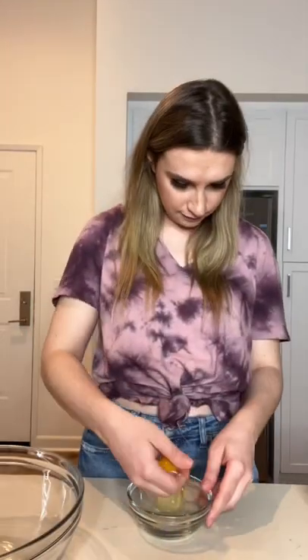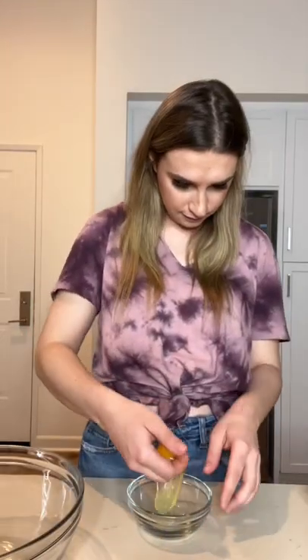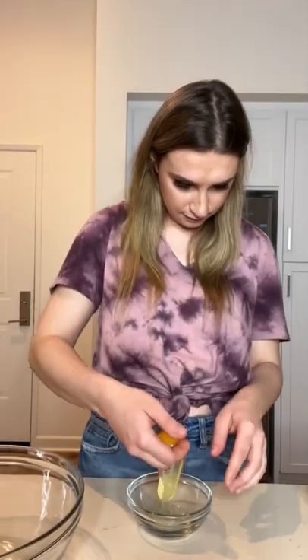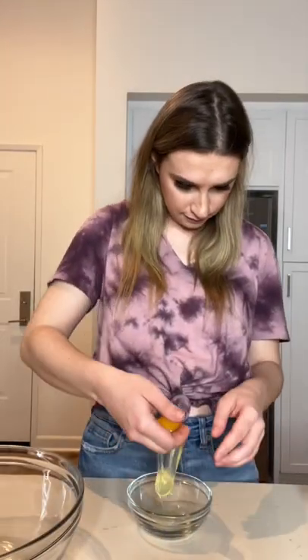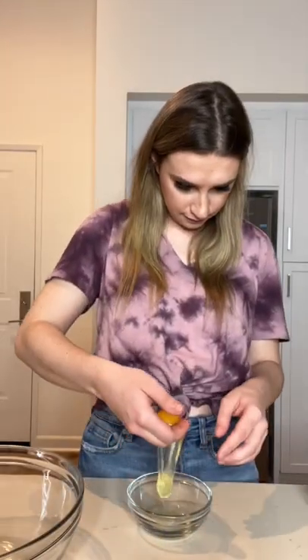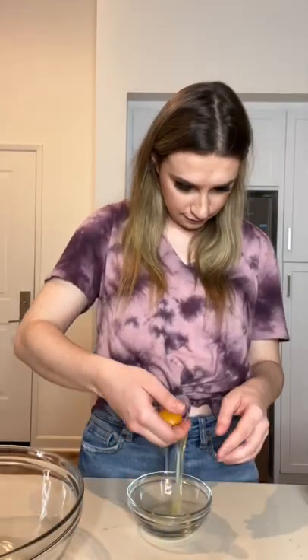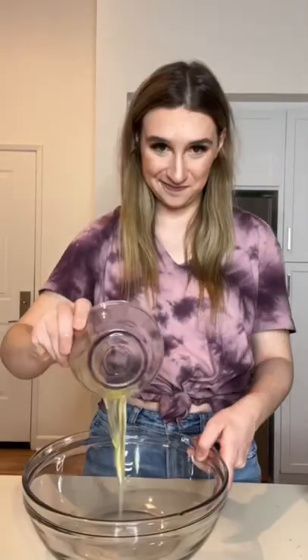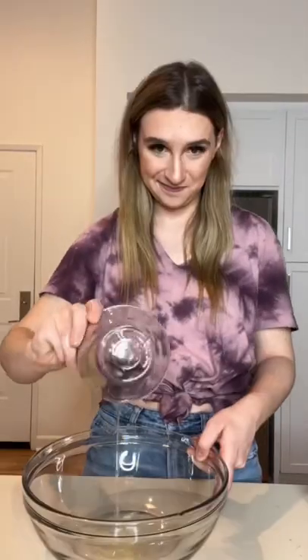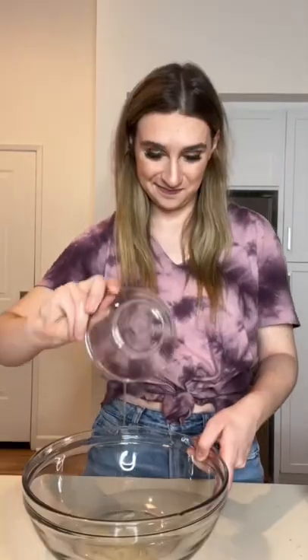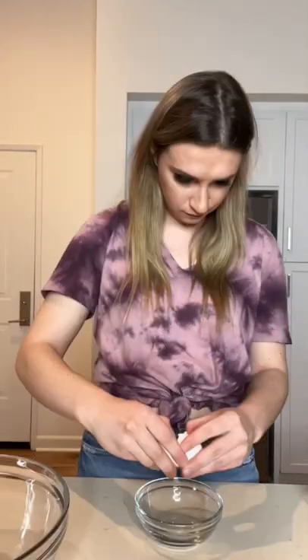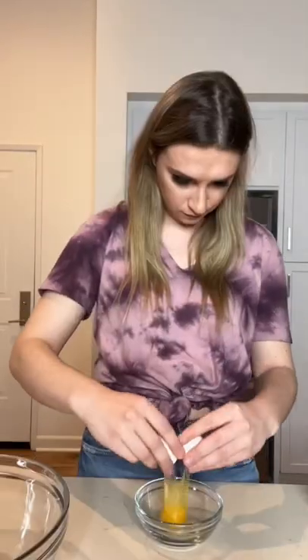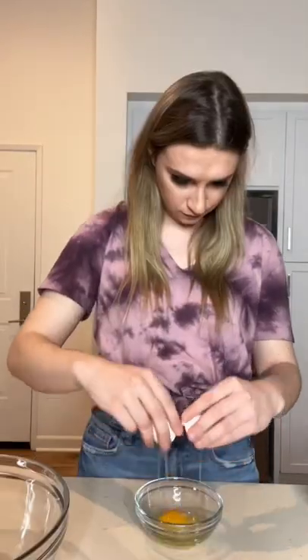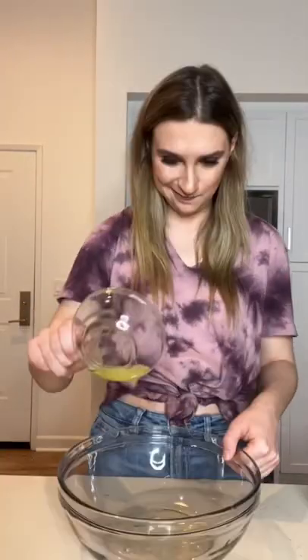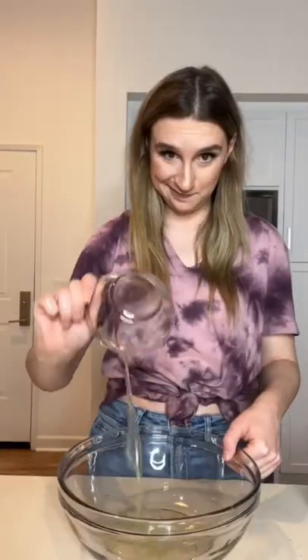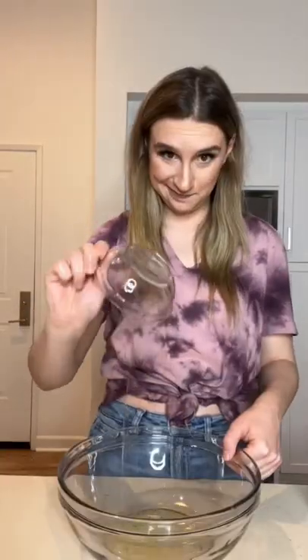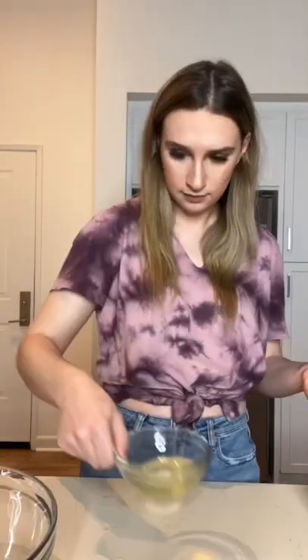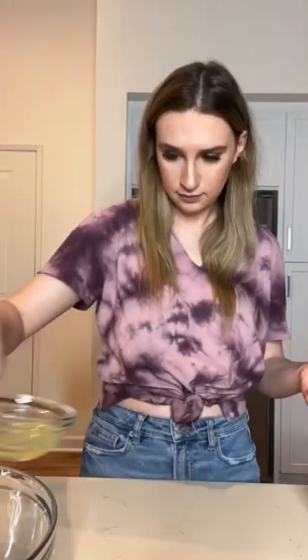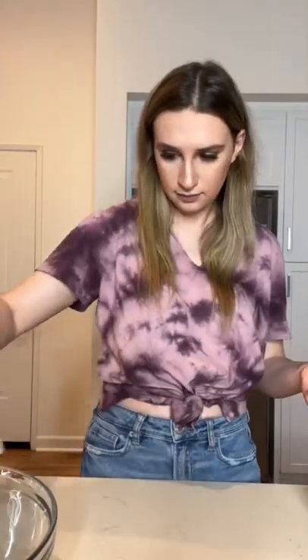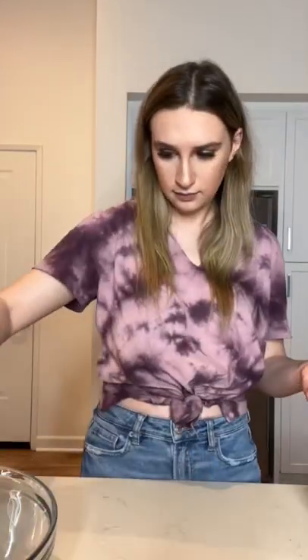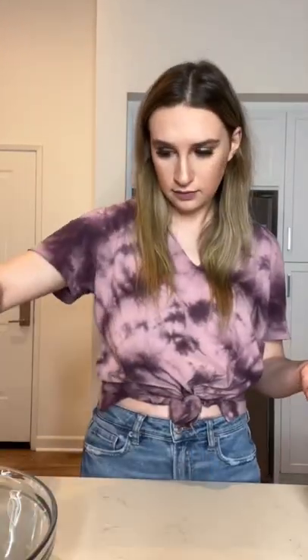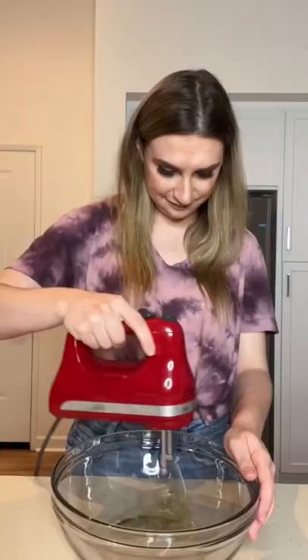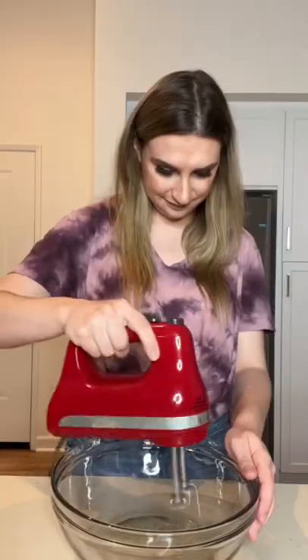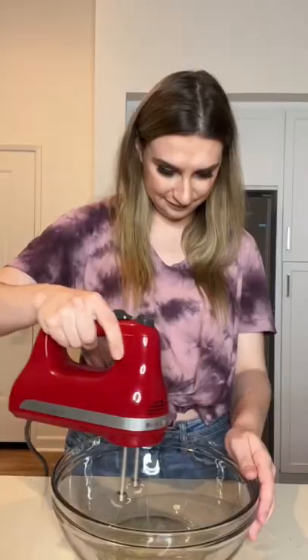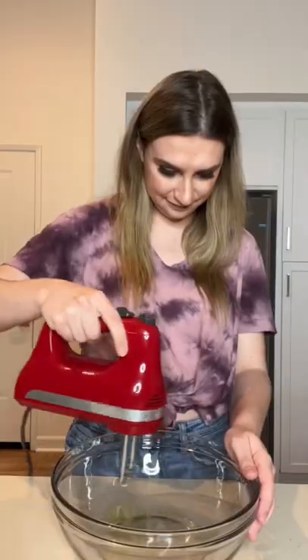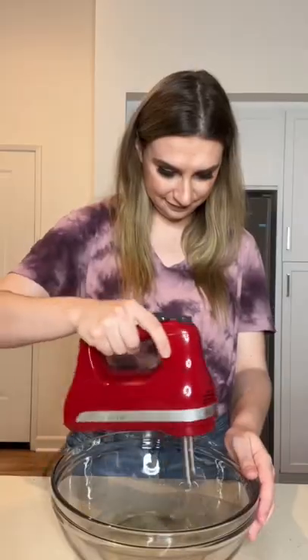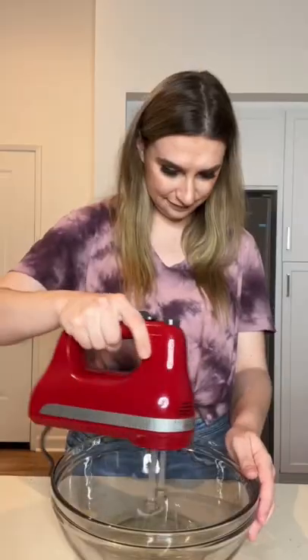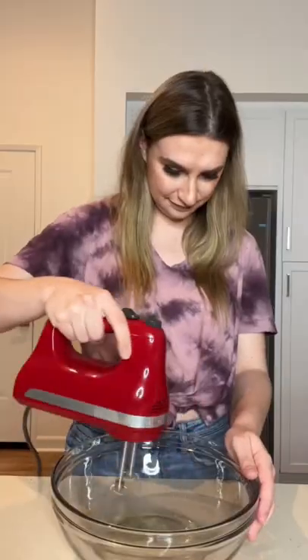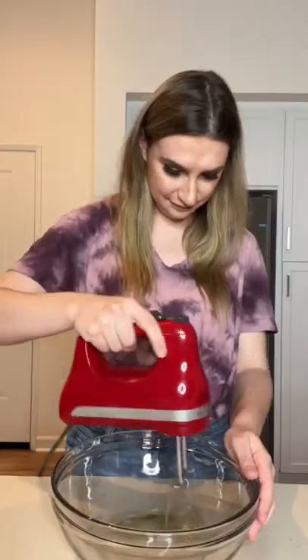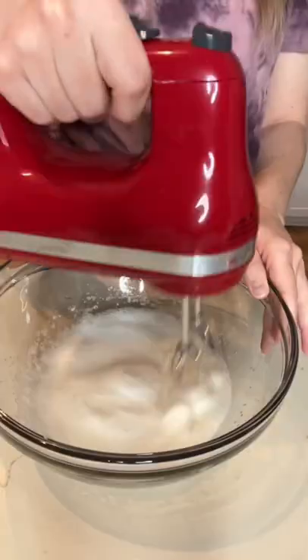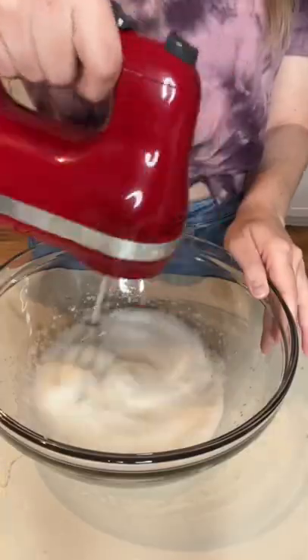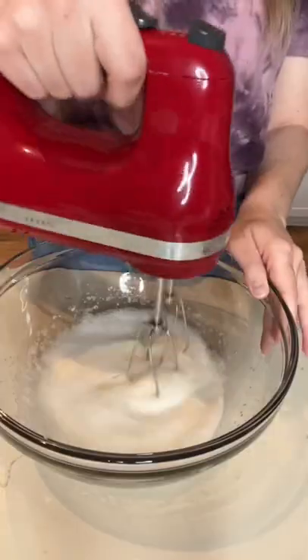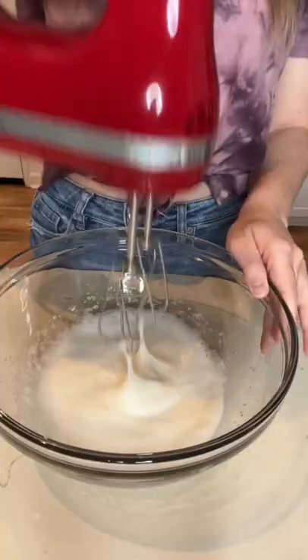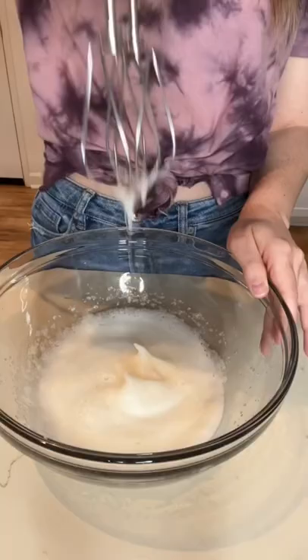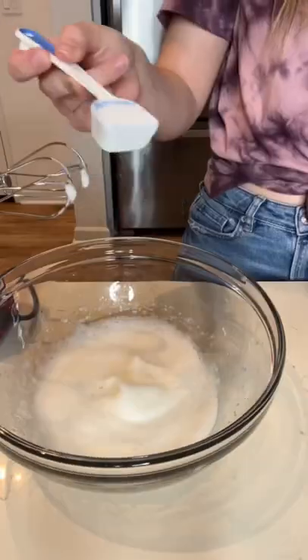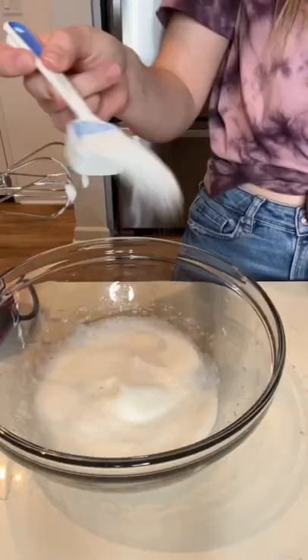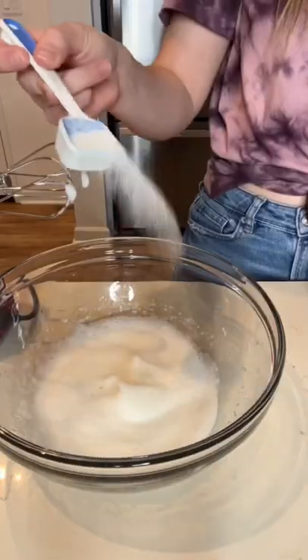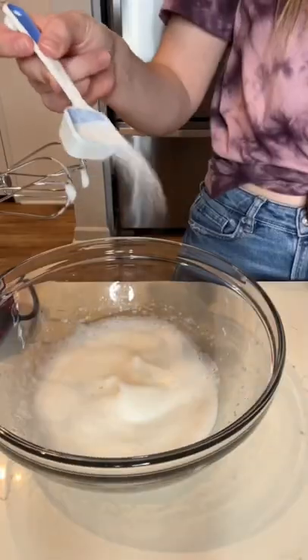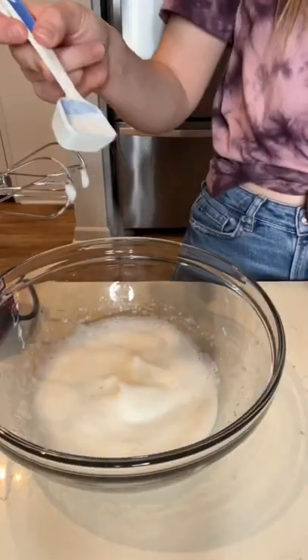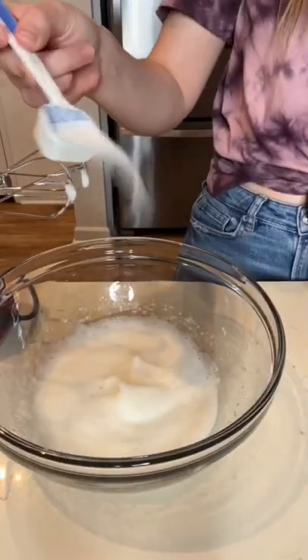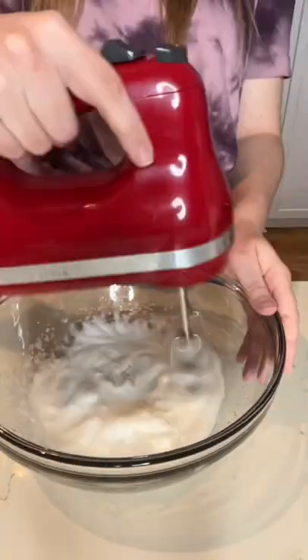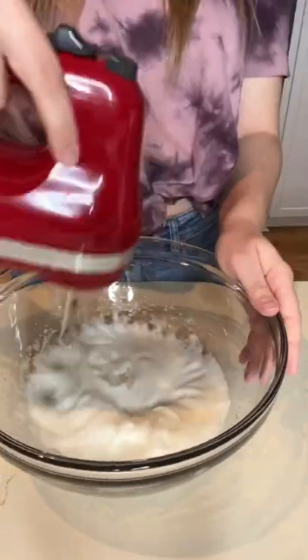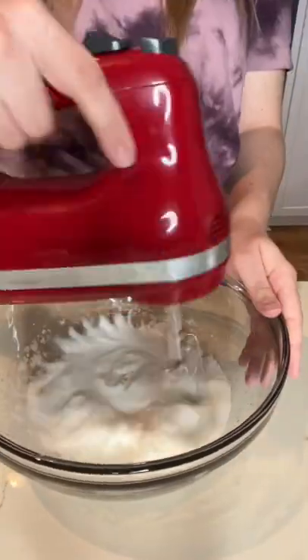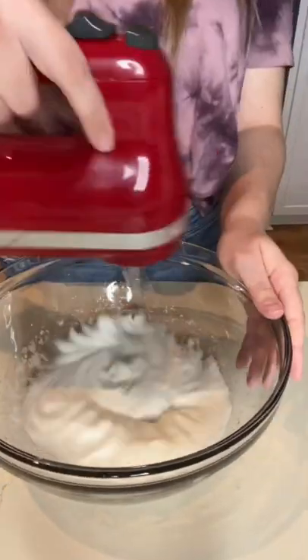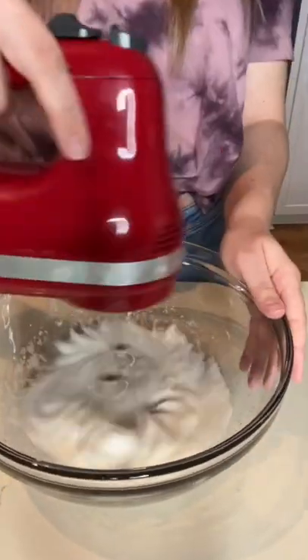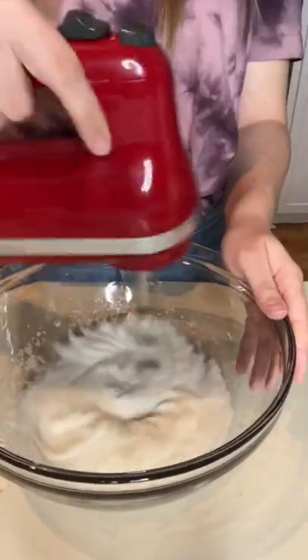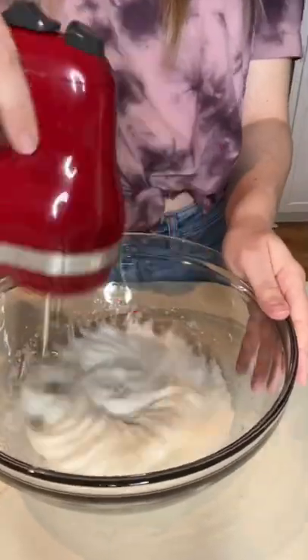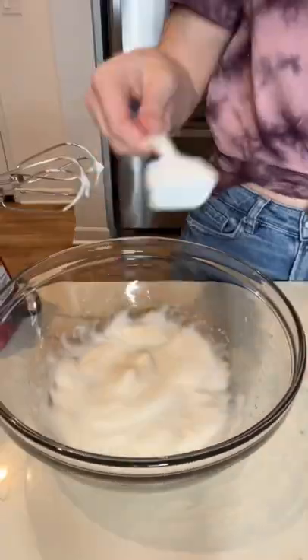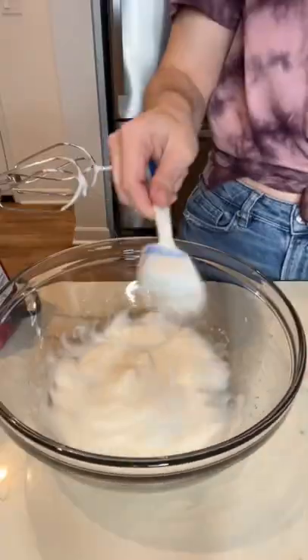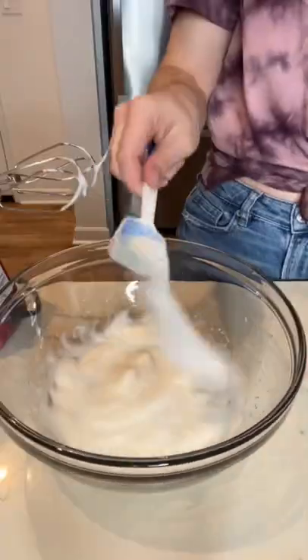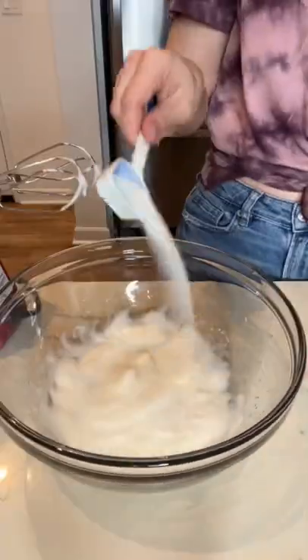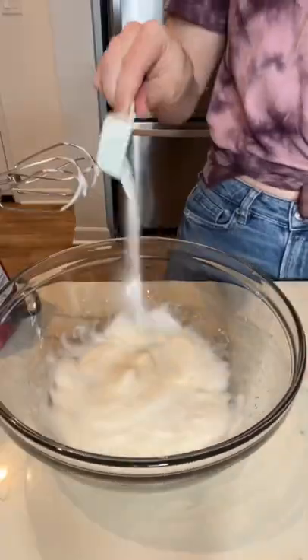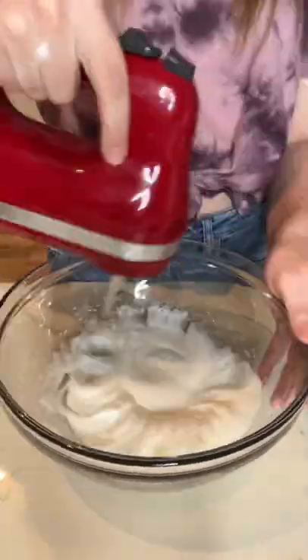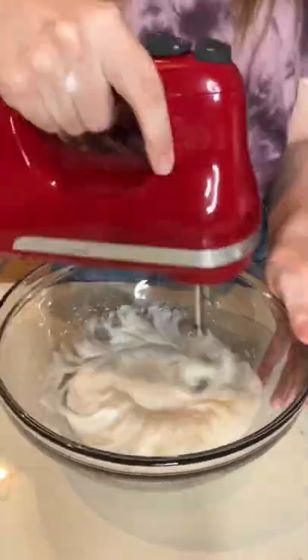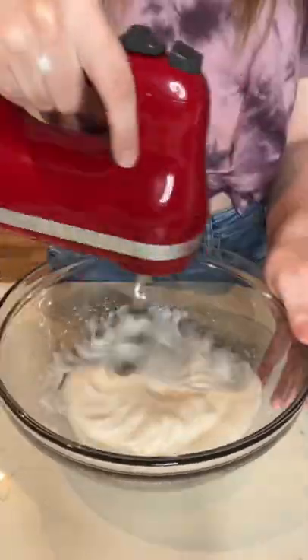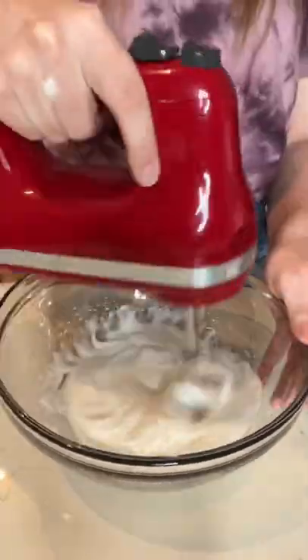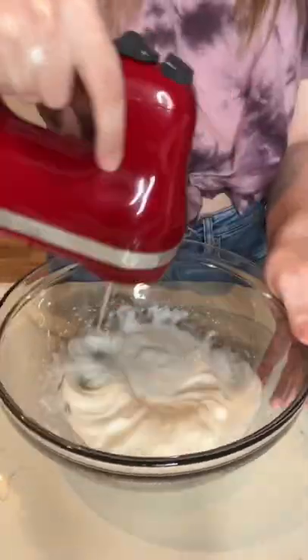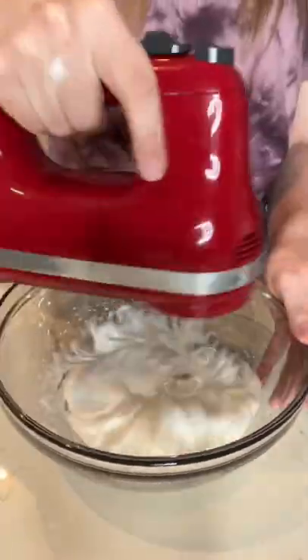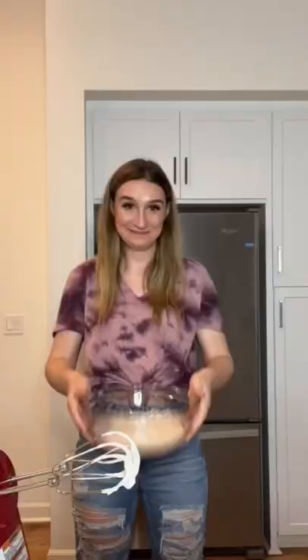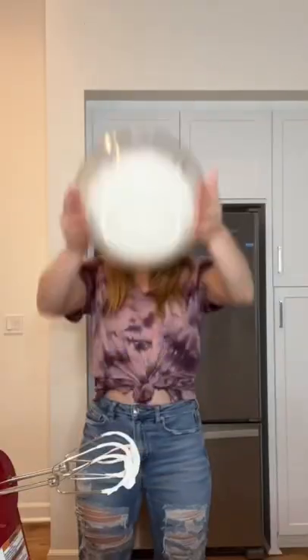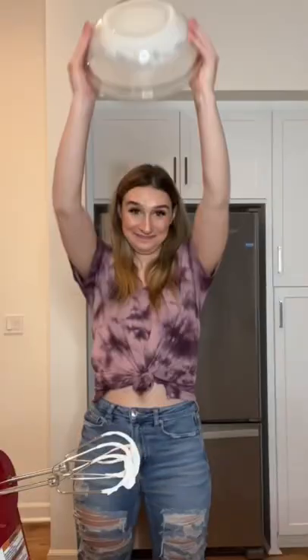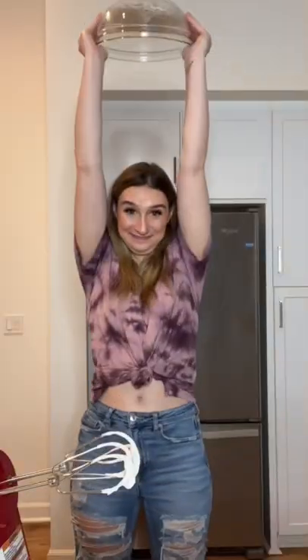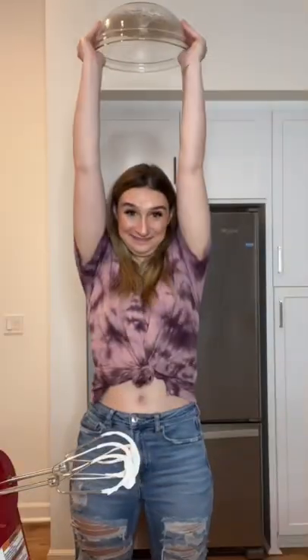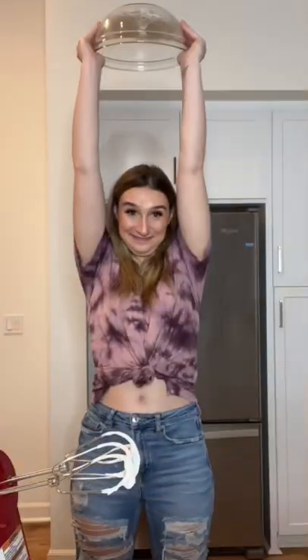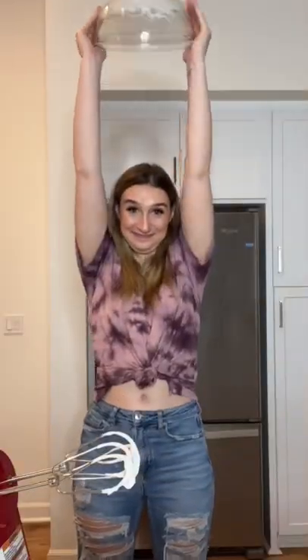Next, I separated one and a half egg whites and whisked them until foamy. After that, I gradually added in two tablespoons of sugar and whisked until I could do this.